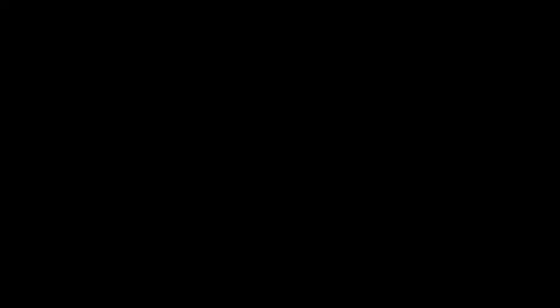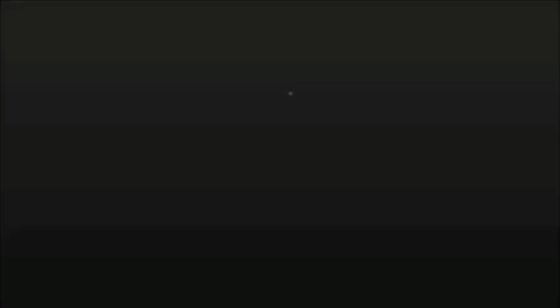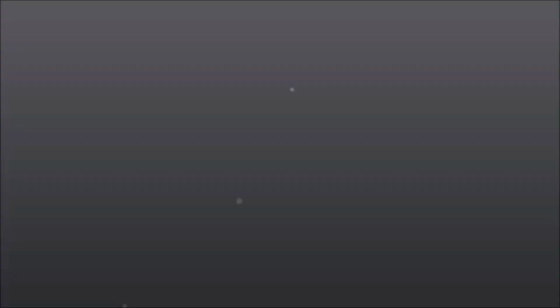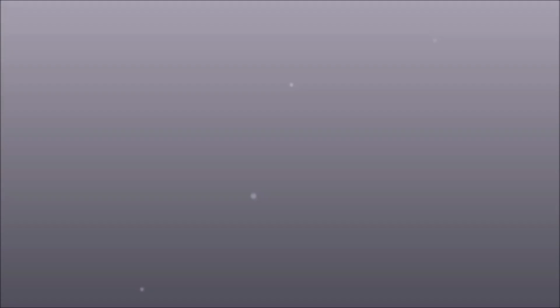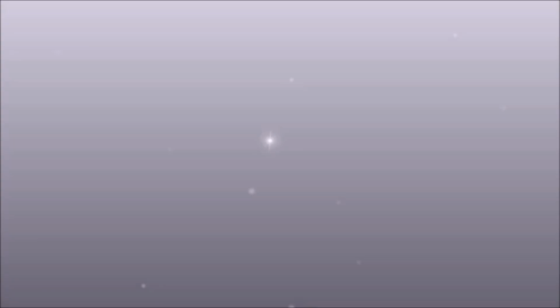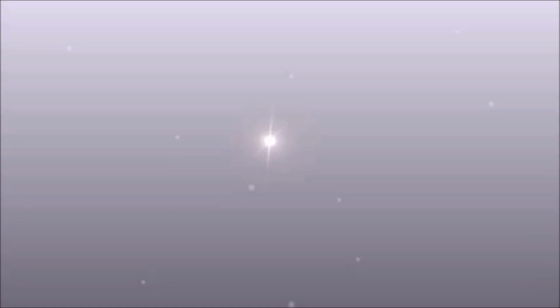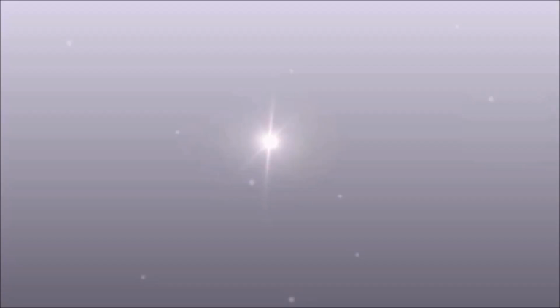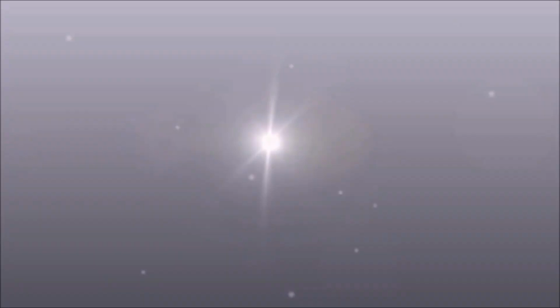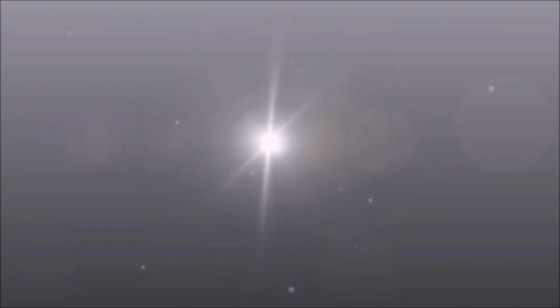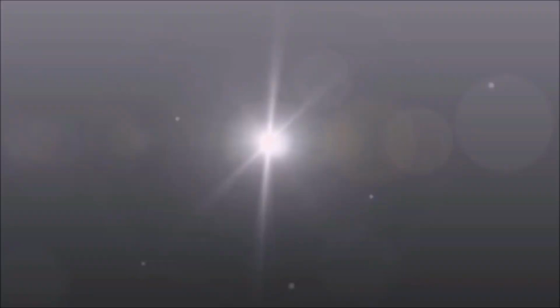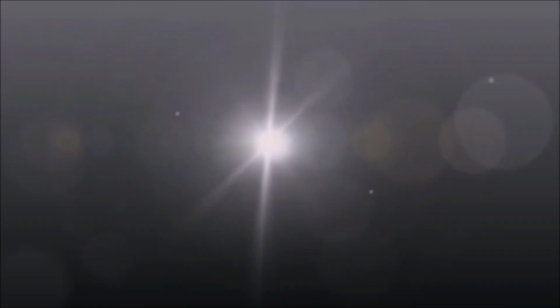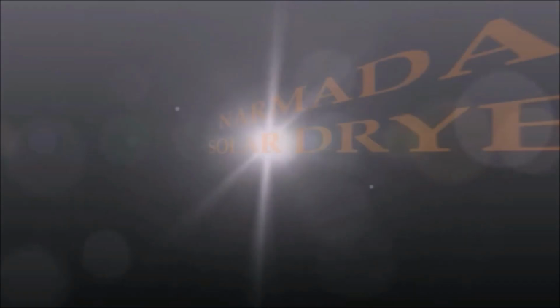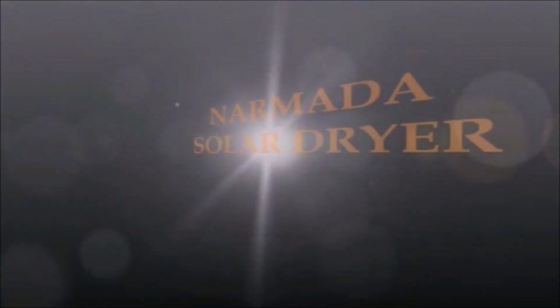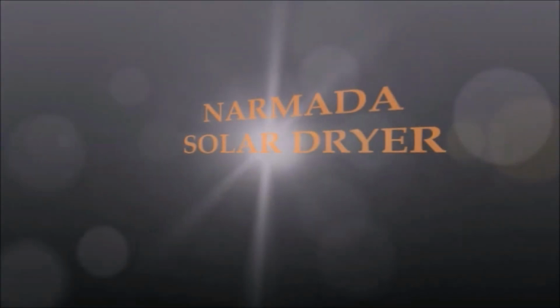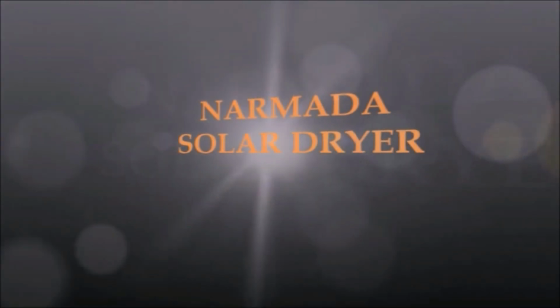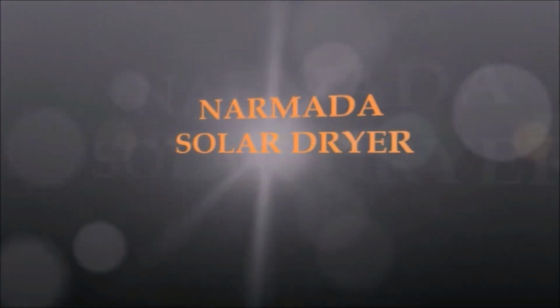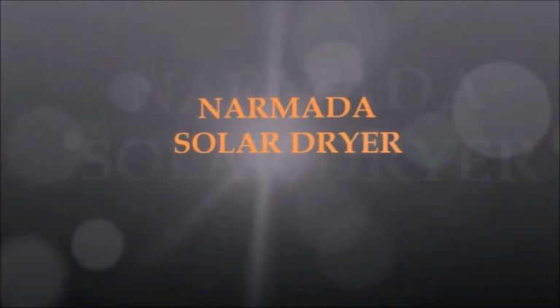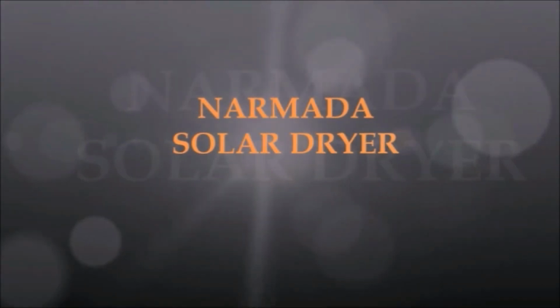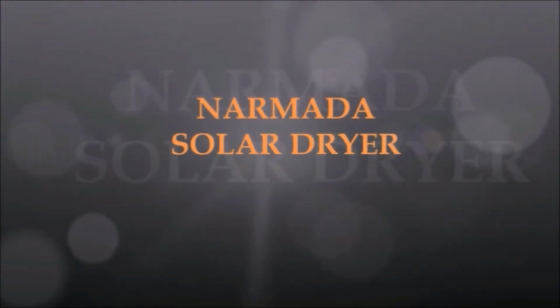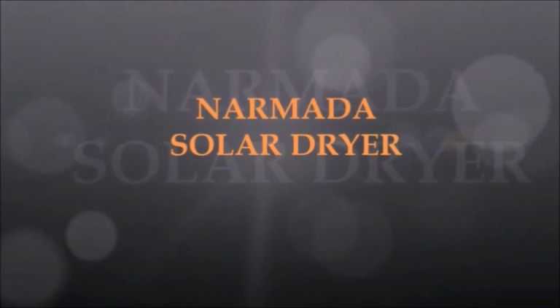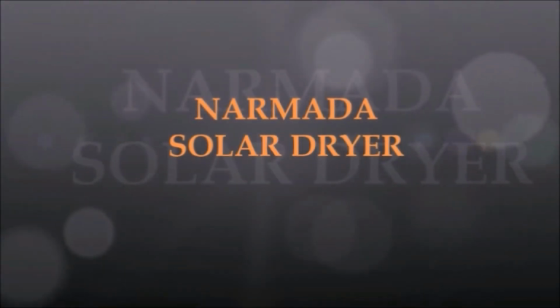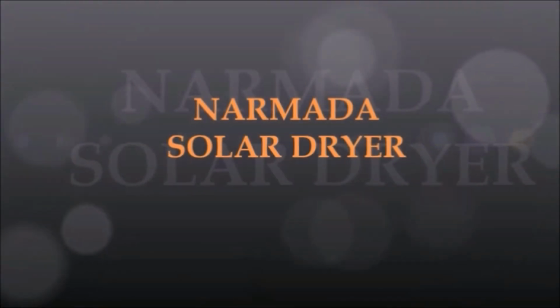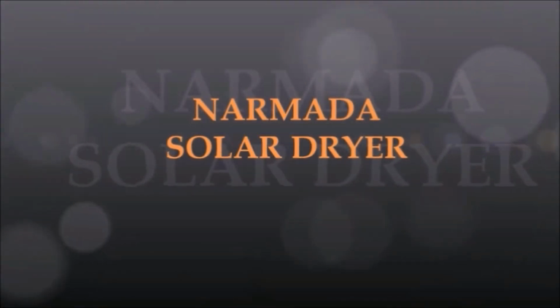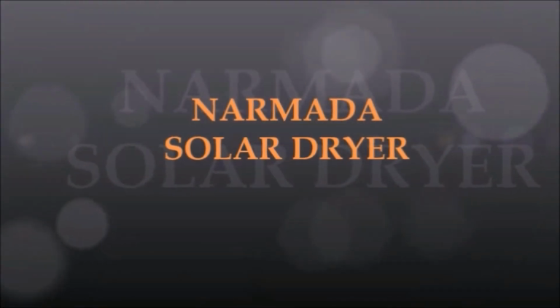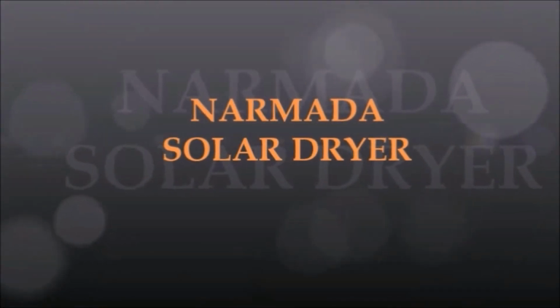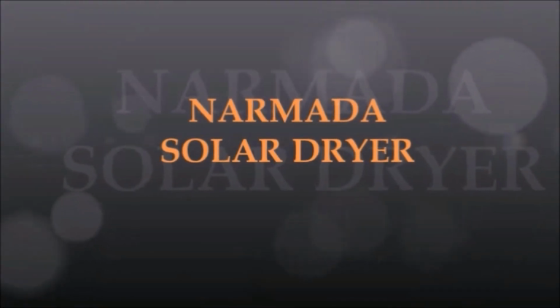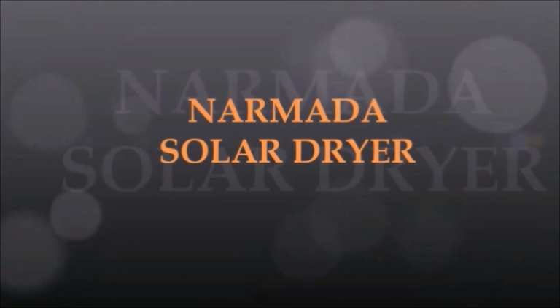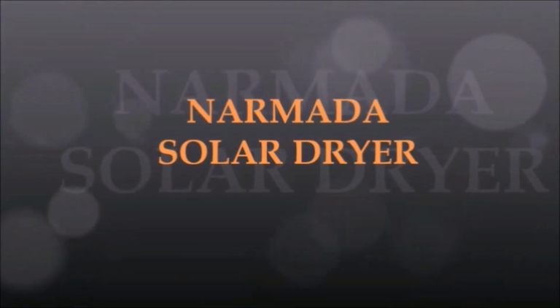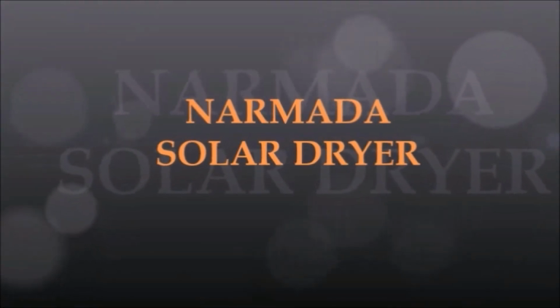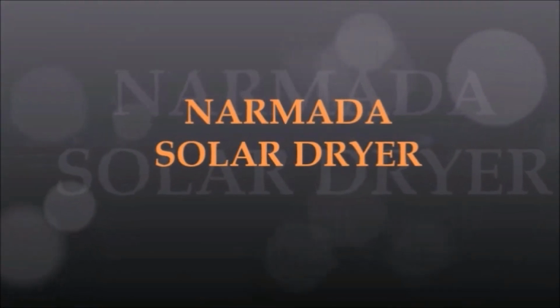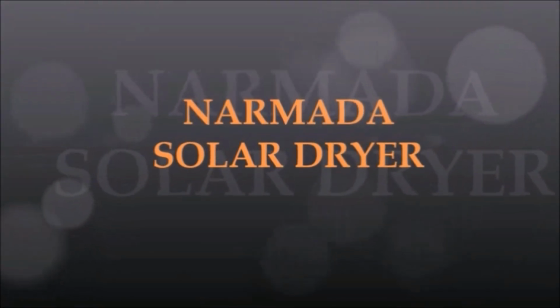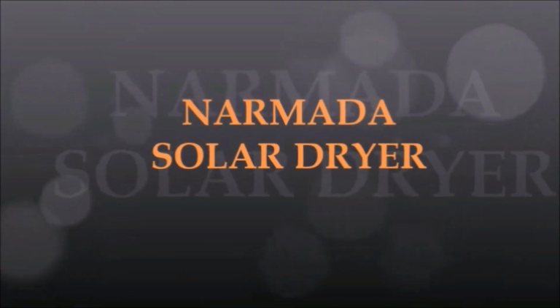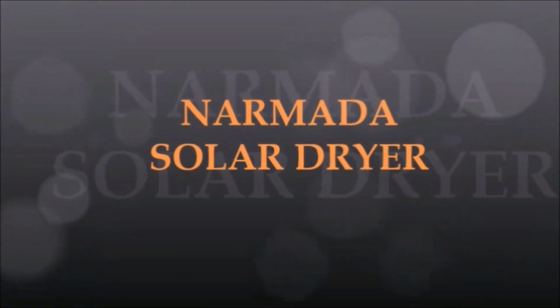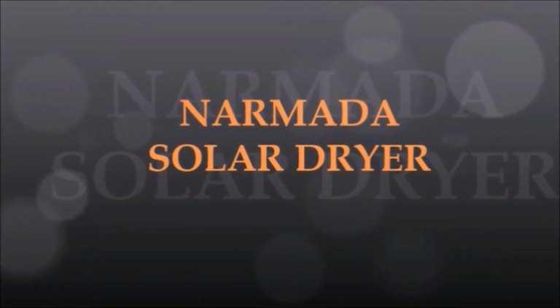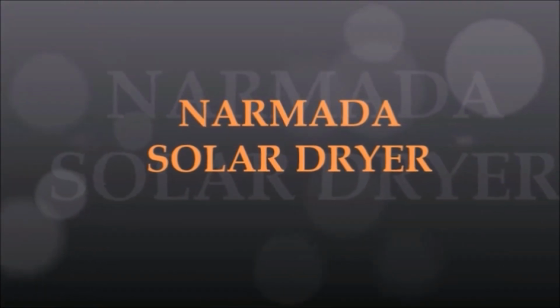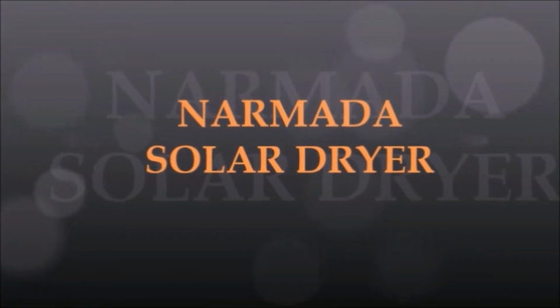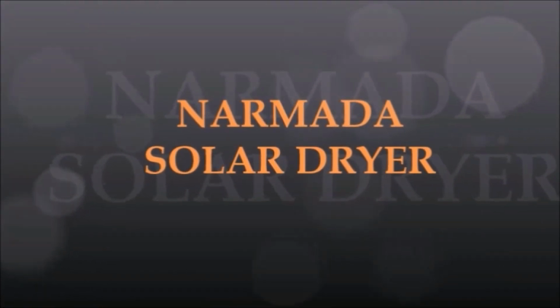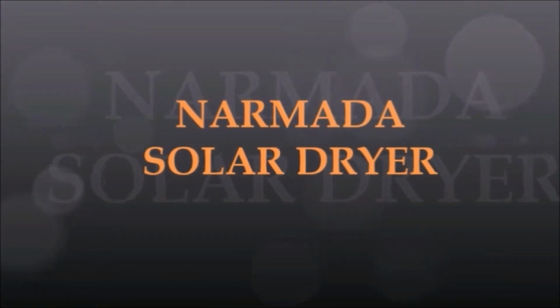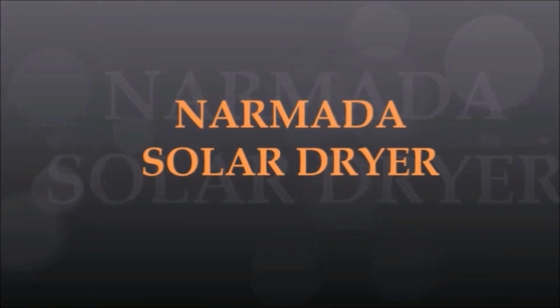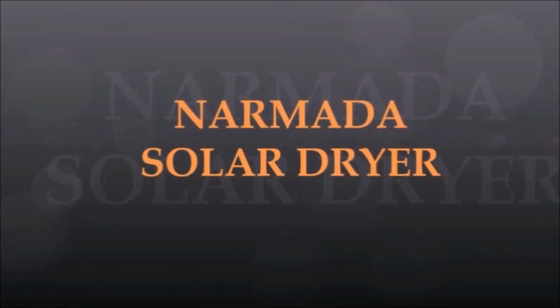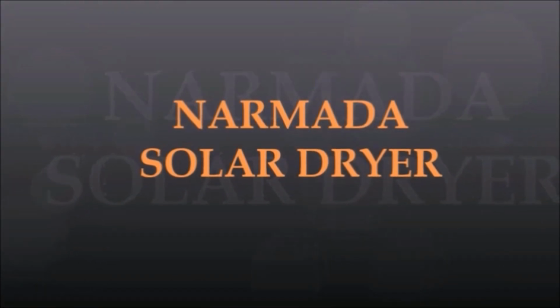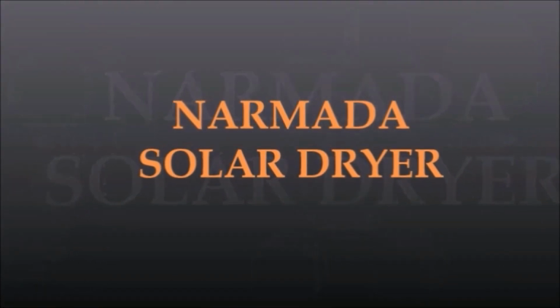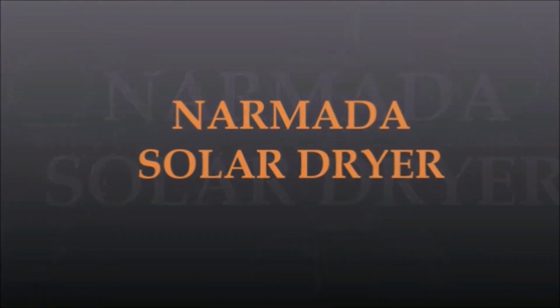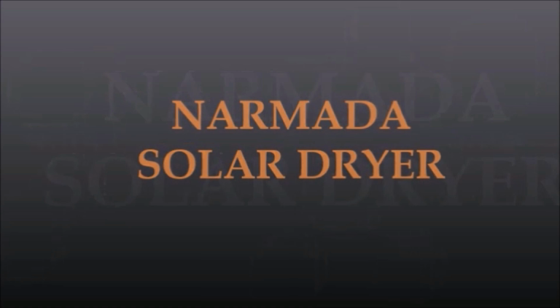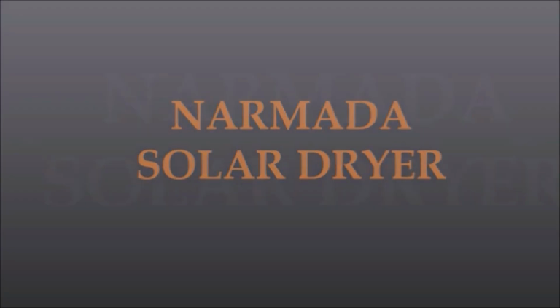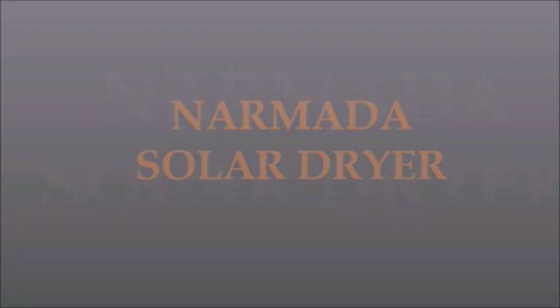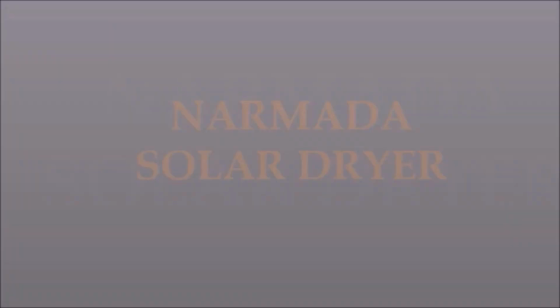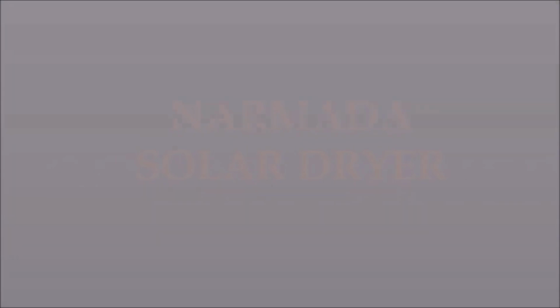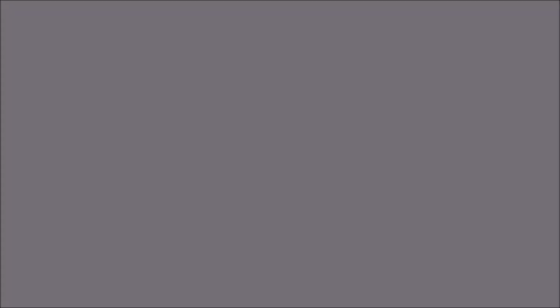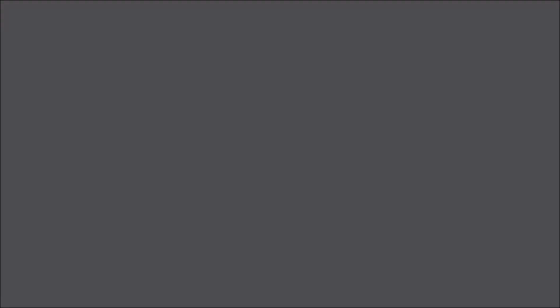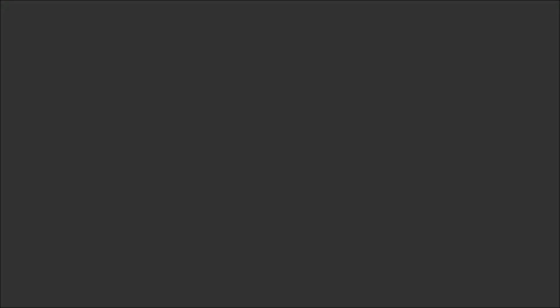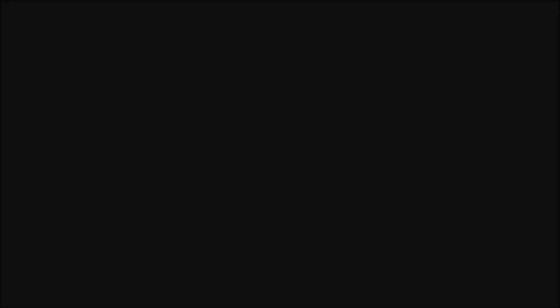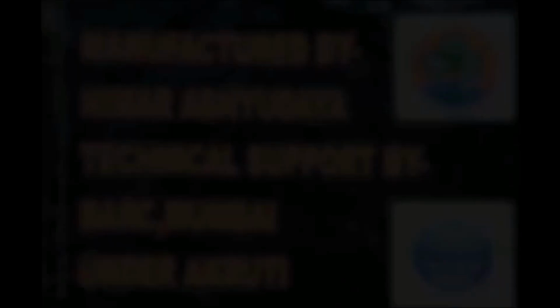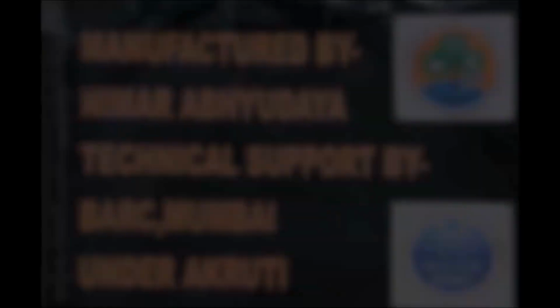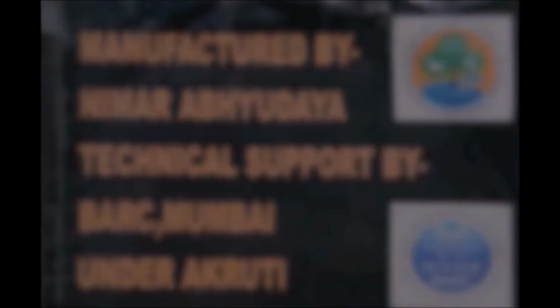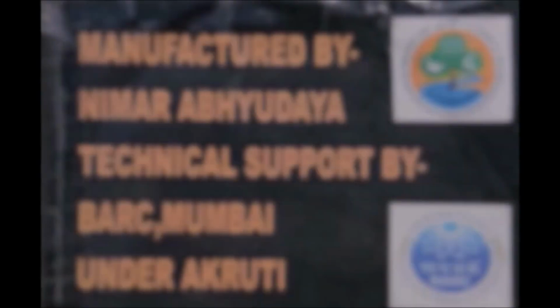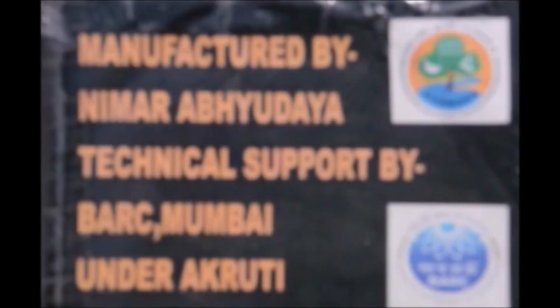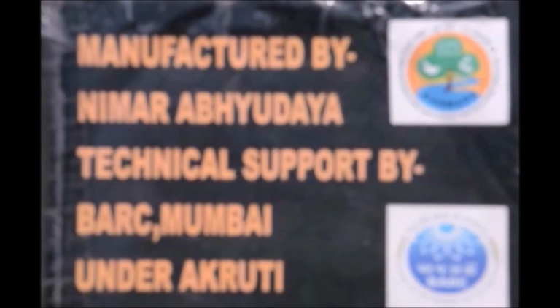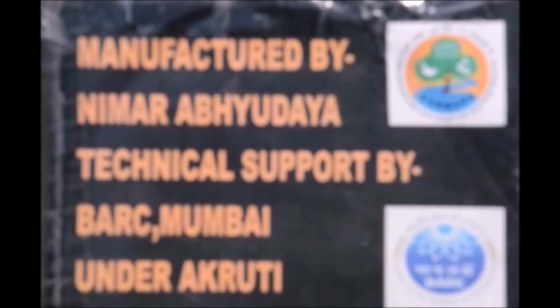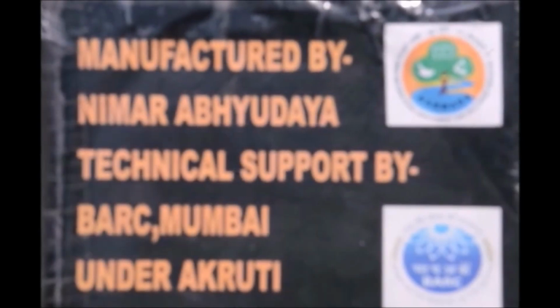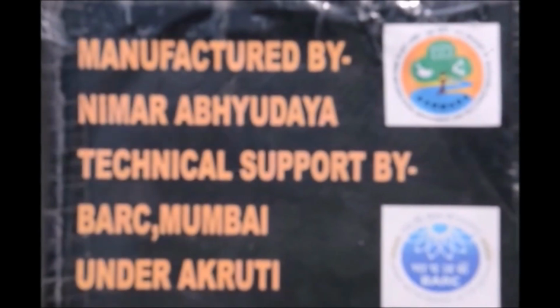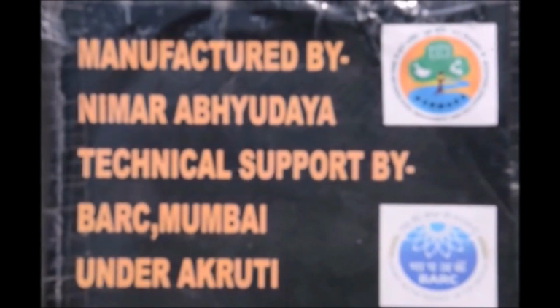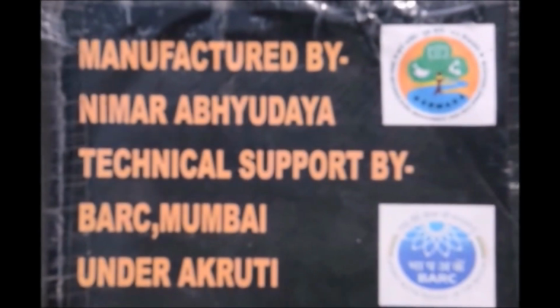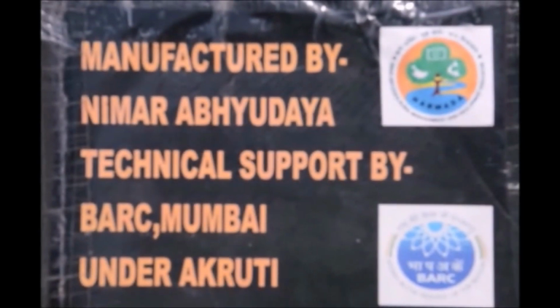Narmada Solar Dryer, manufactured by Neemad Abhudya under the guidance of Baba Atomic Research Centre, Mumbai.